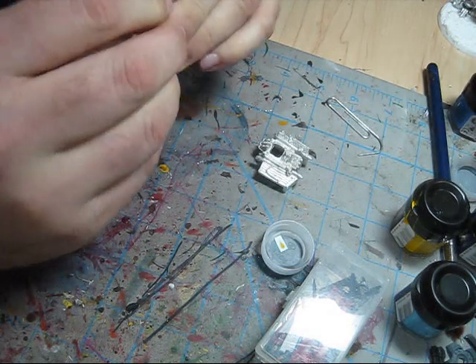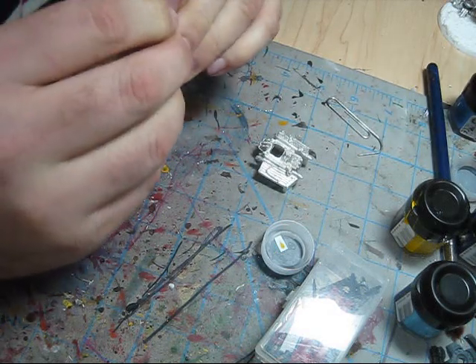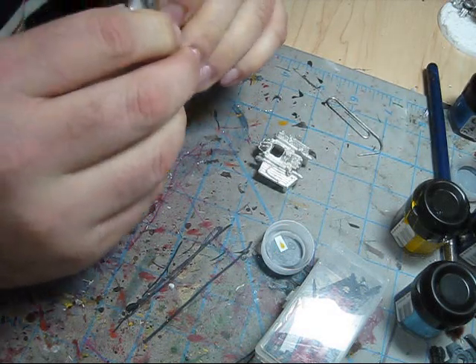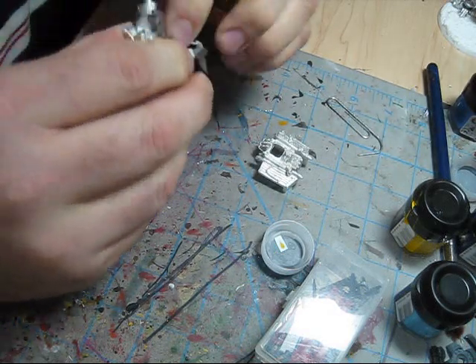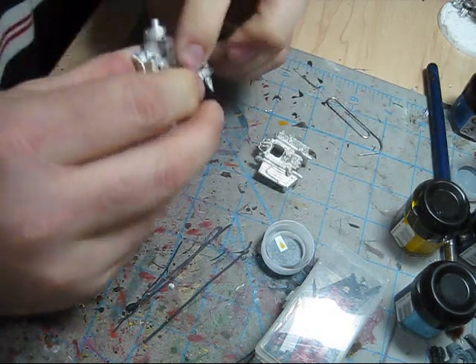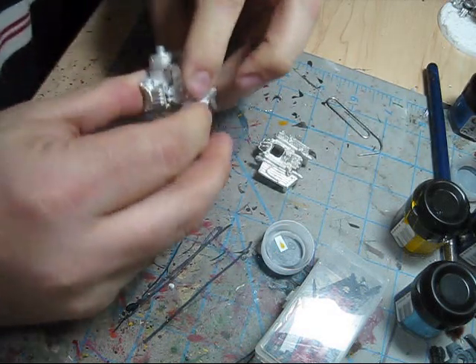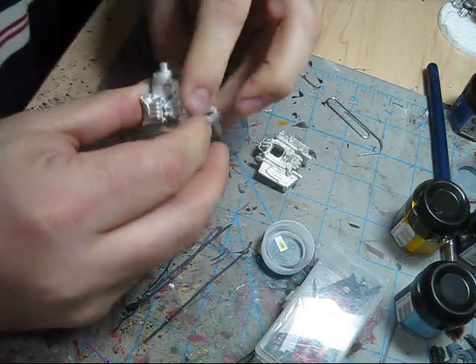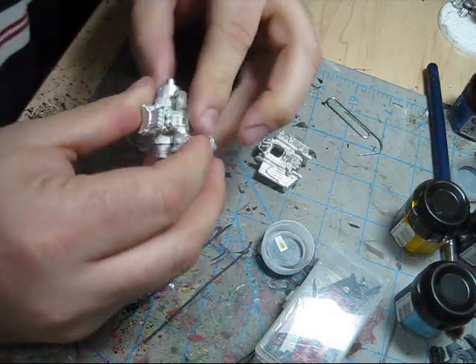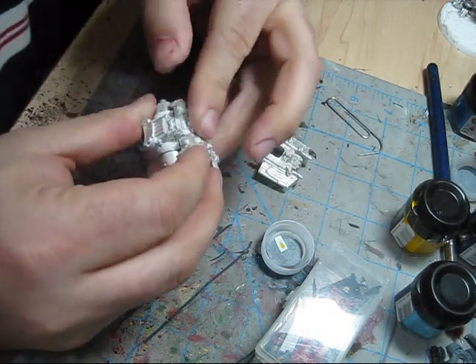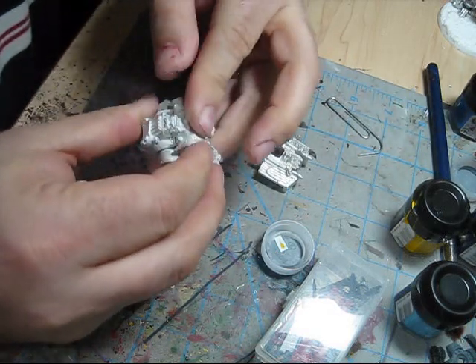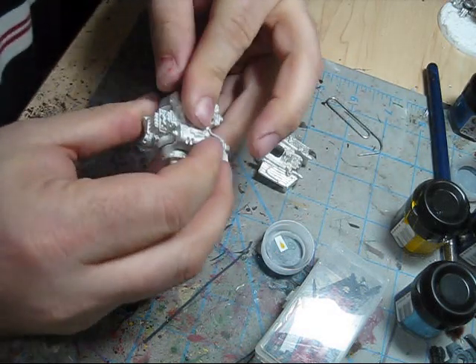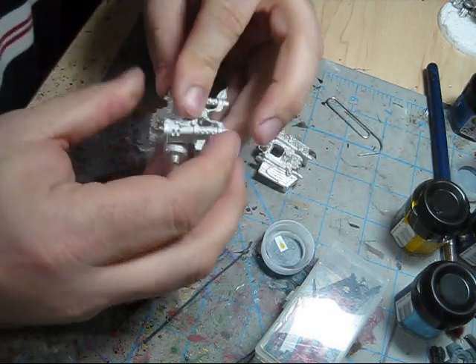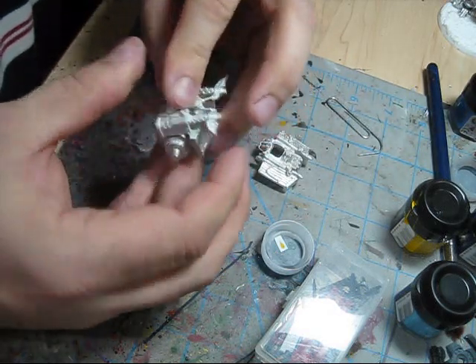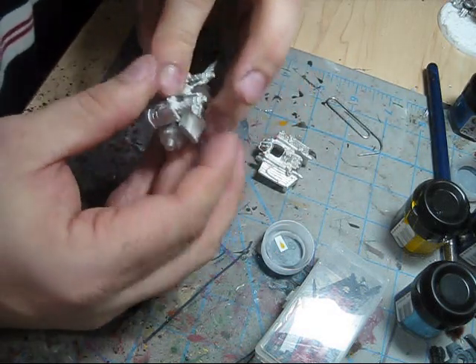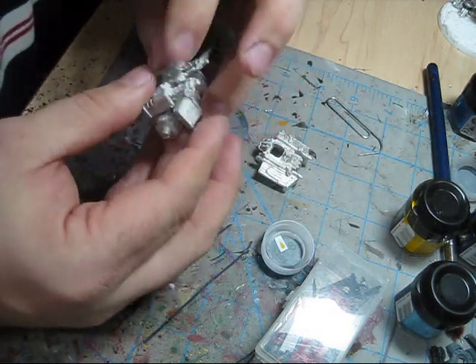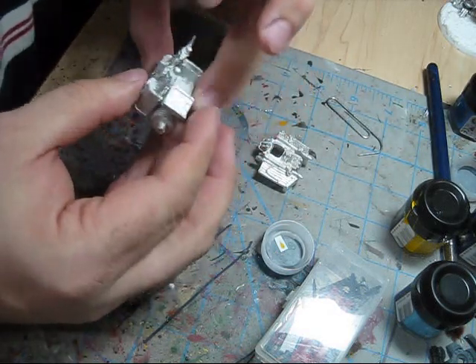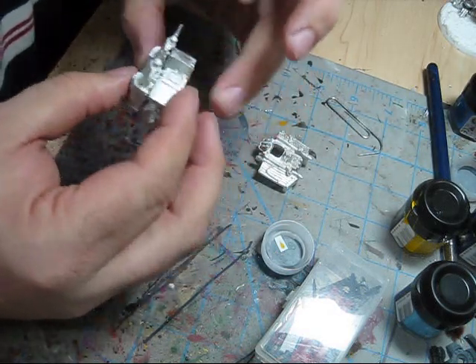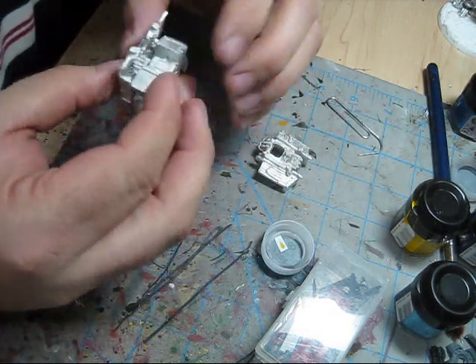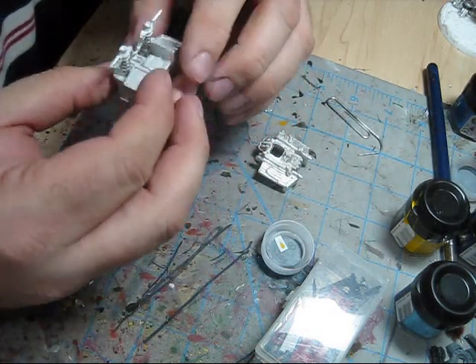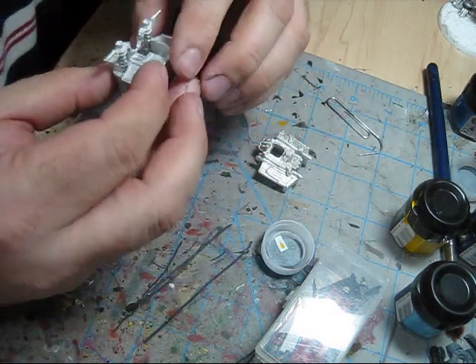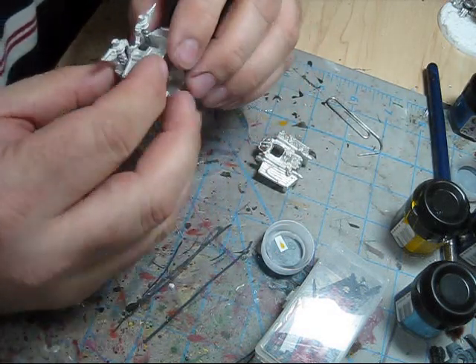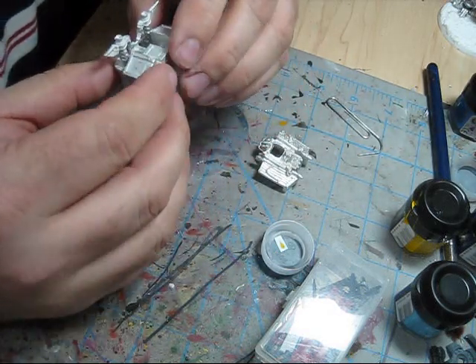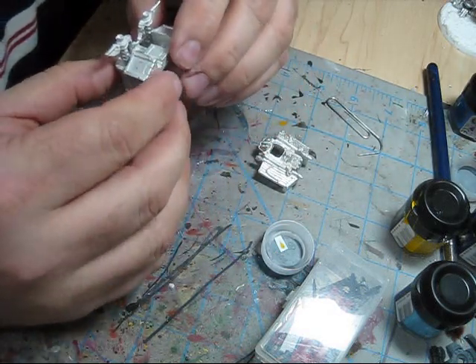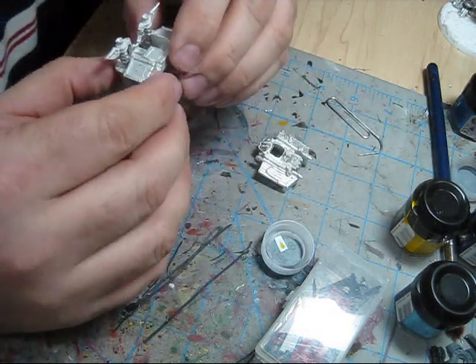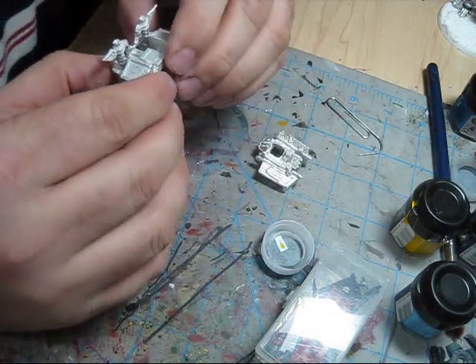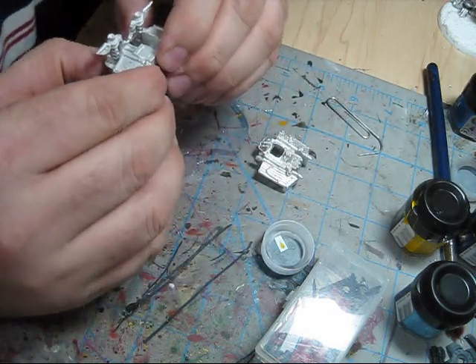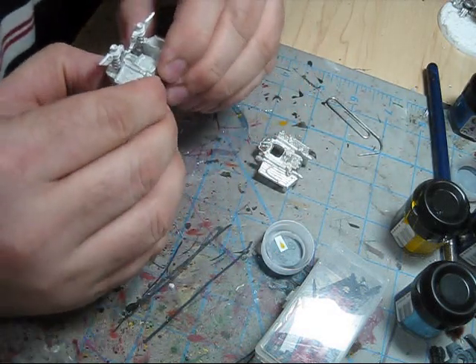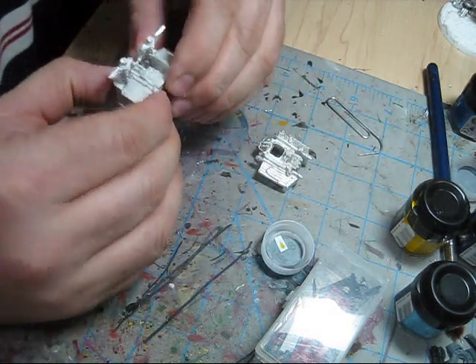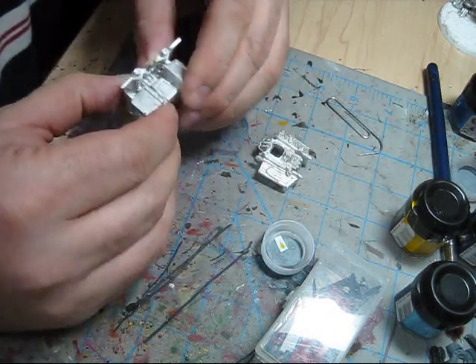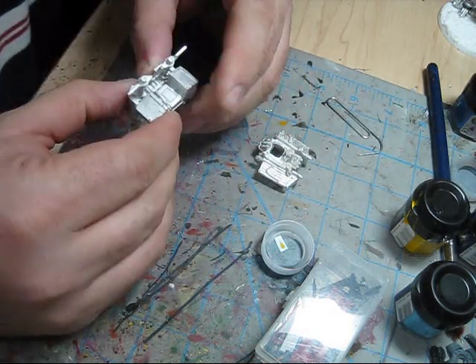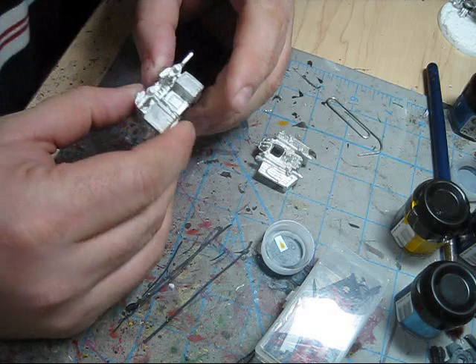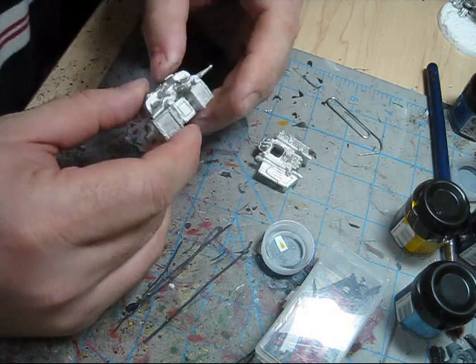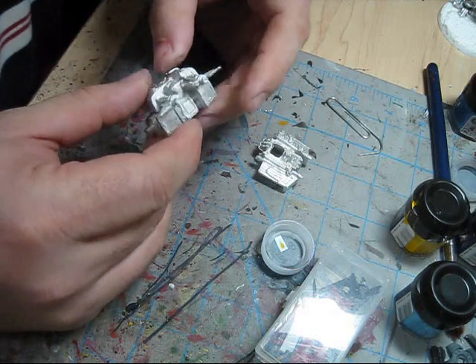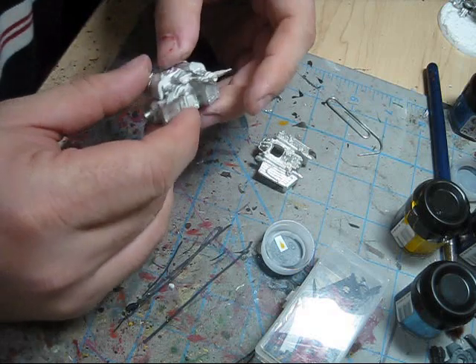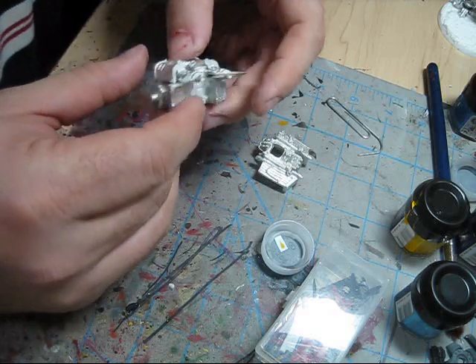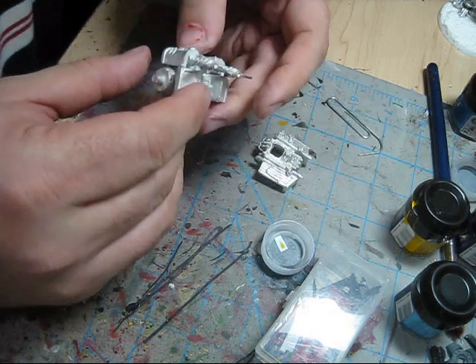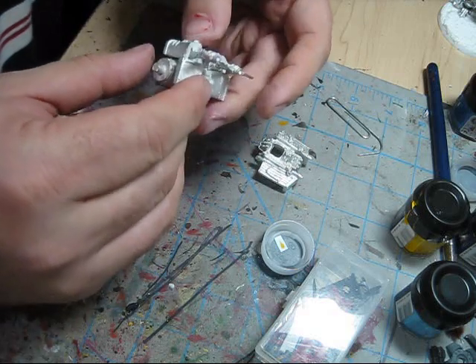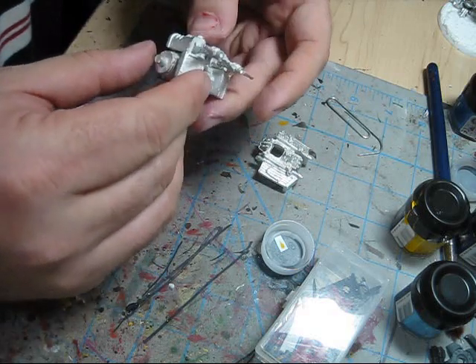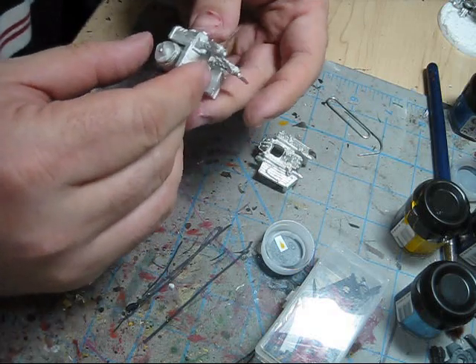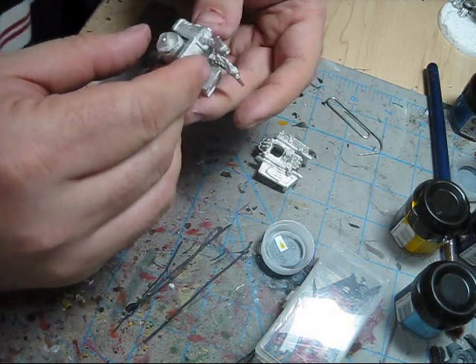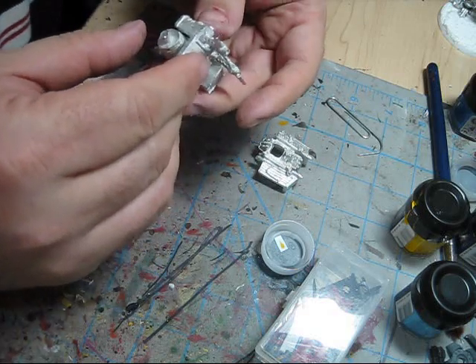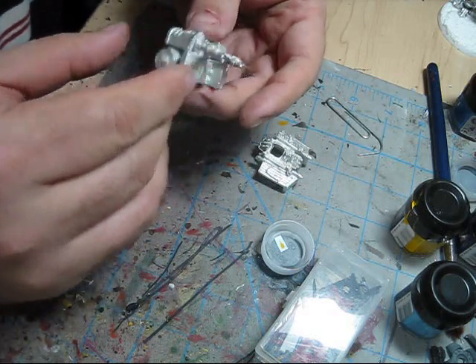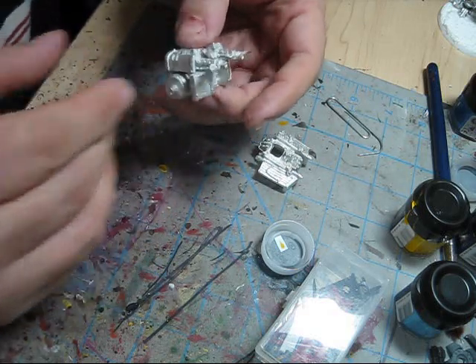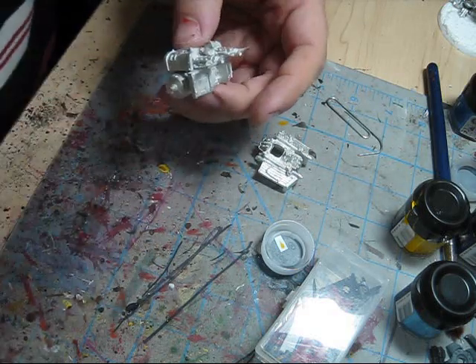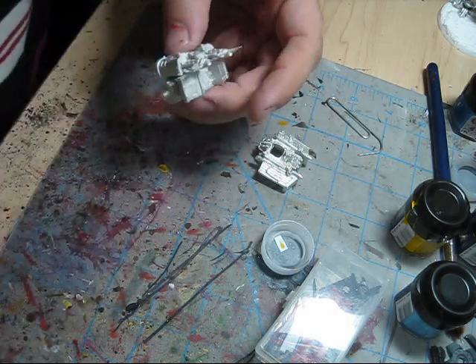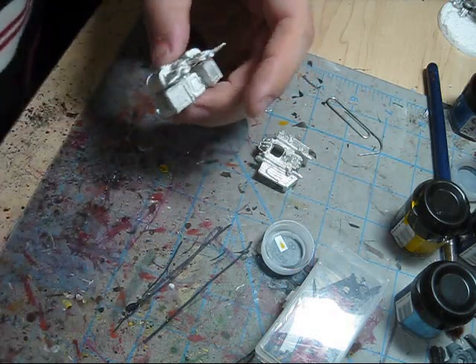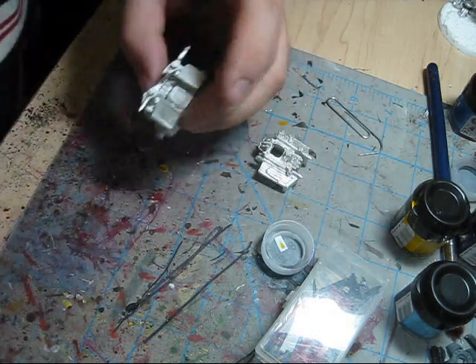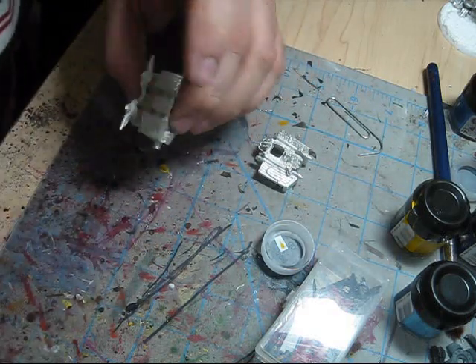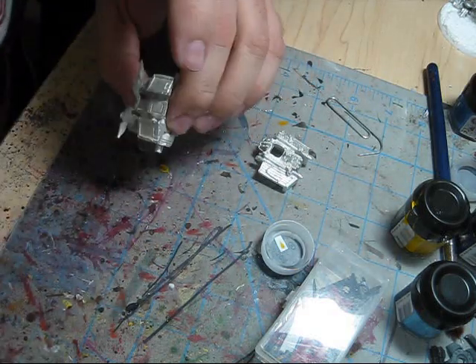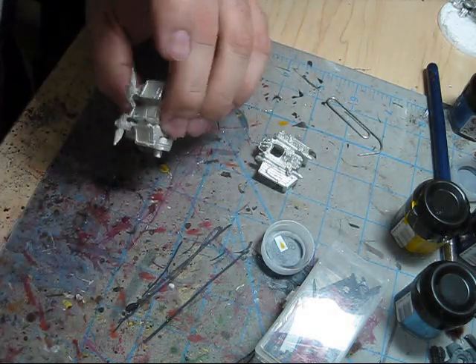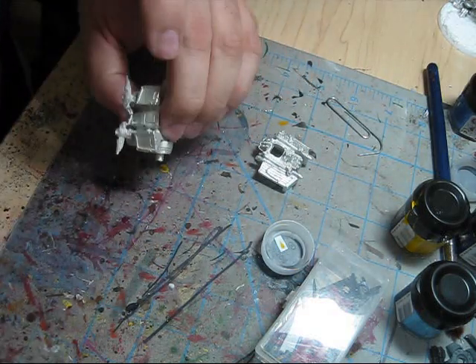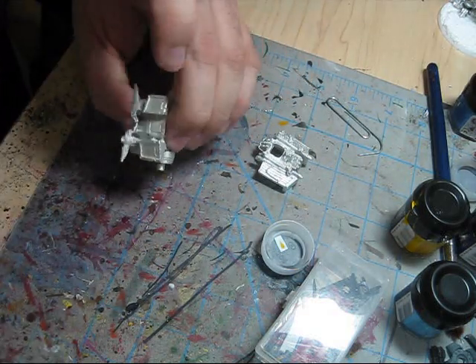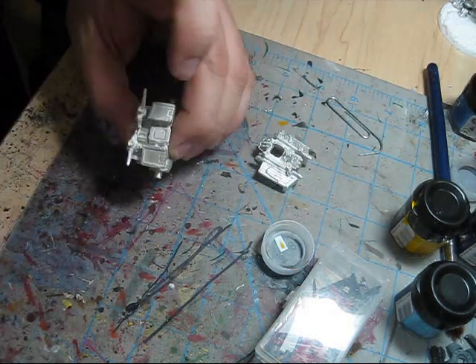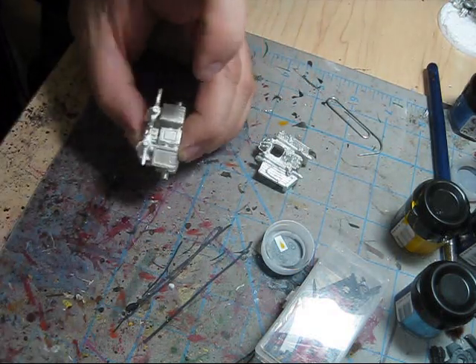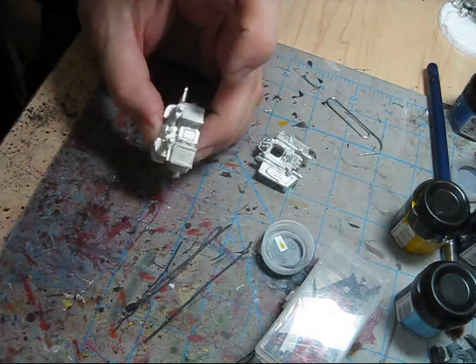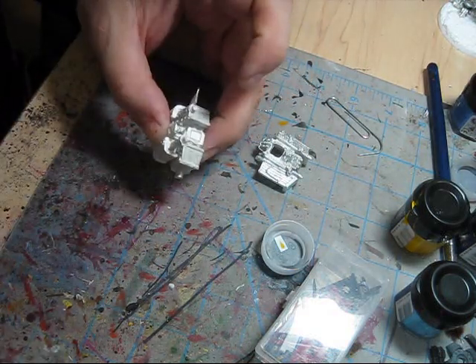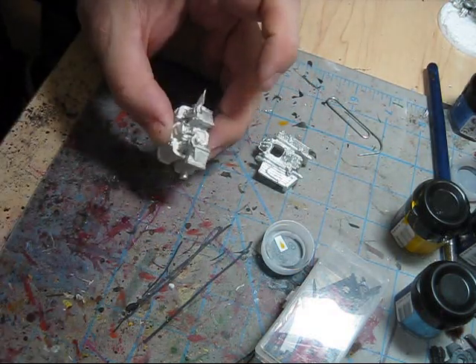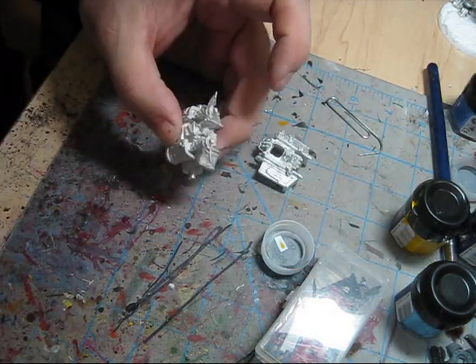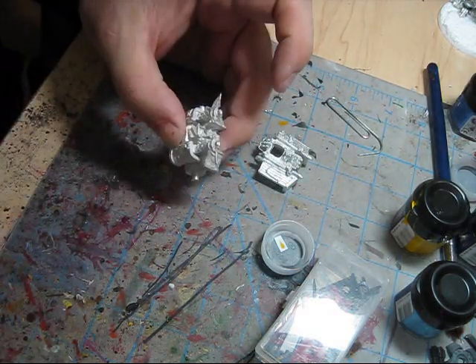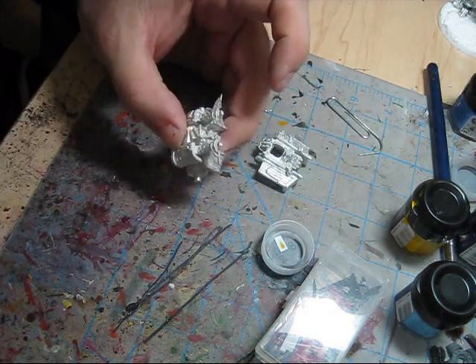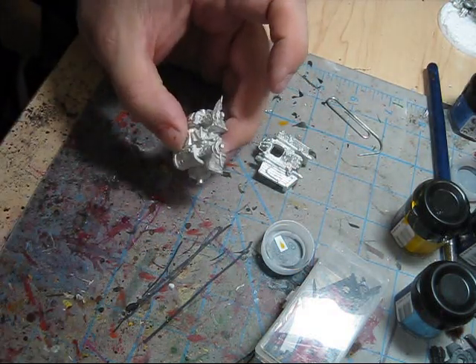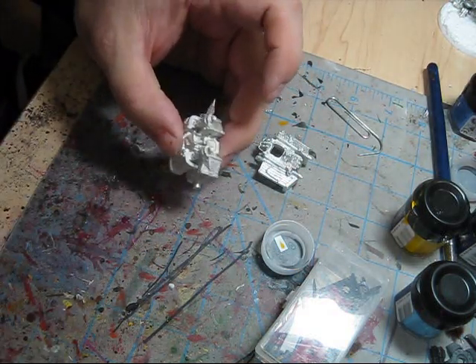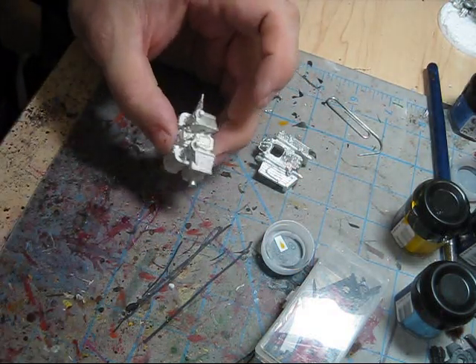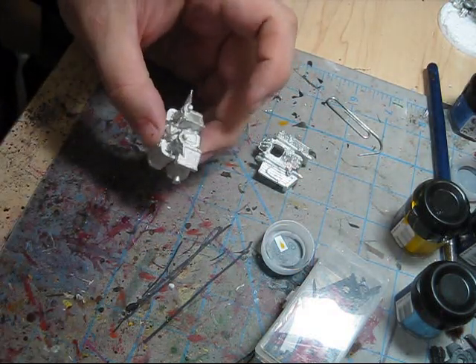There we go. Remember, the pin is just intended to hold the model together while the glue dries.